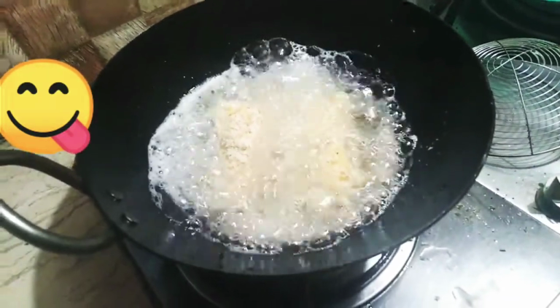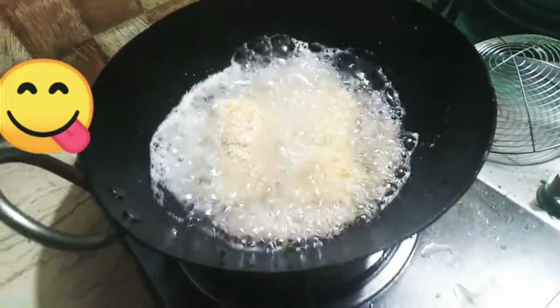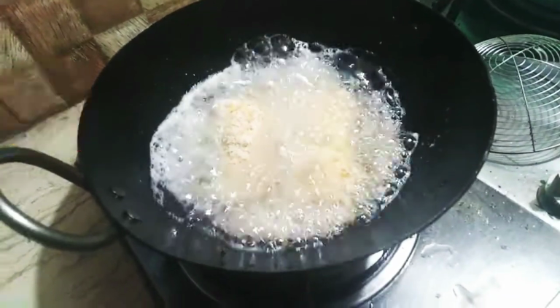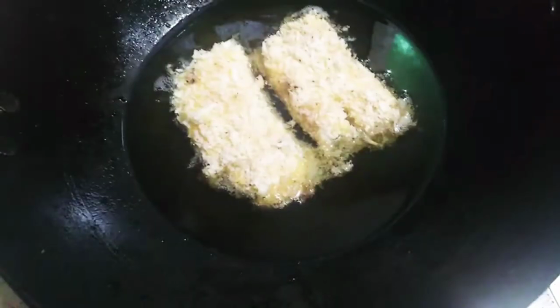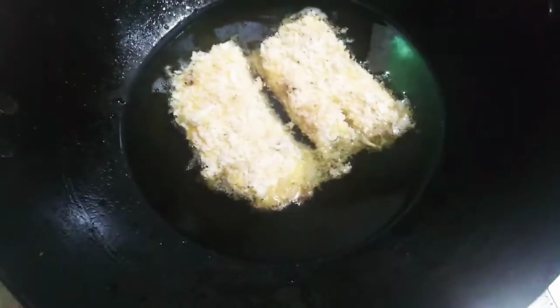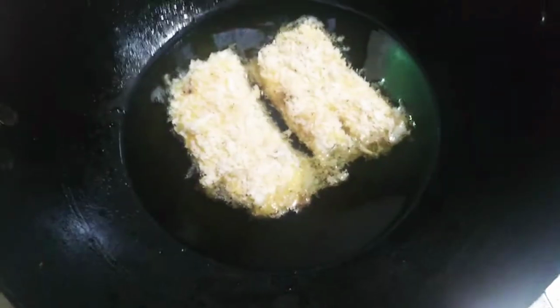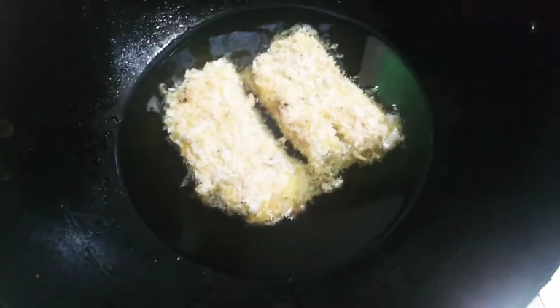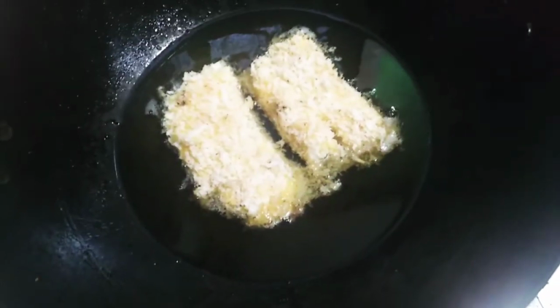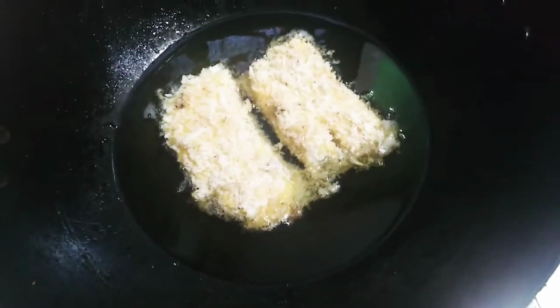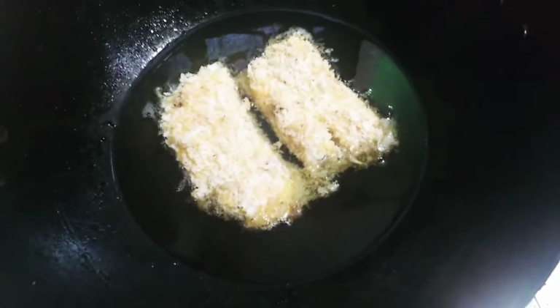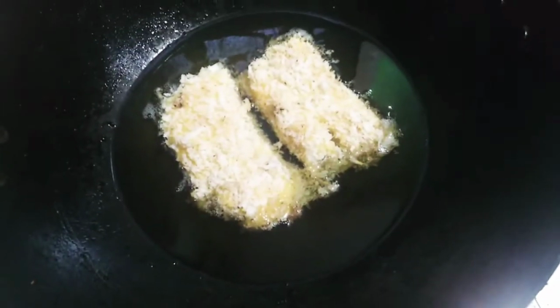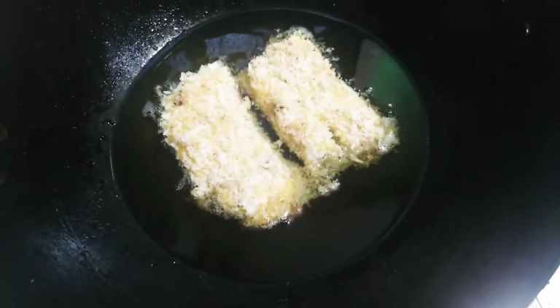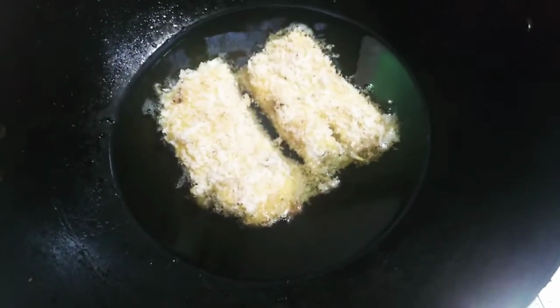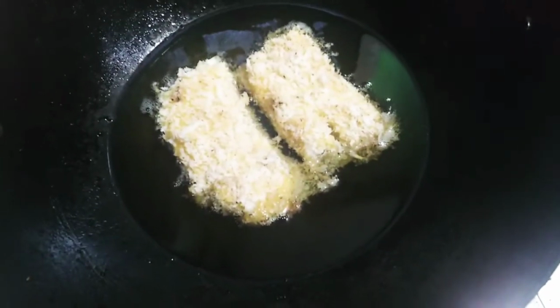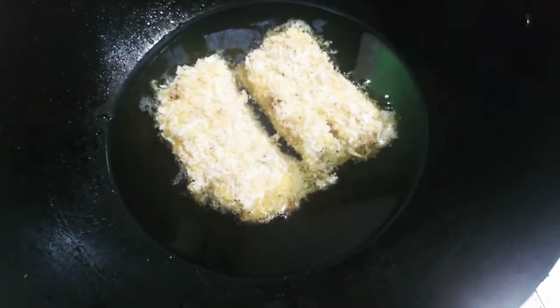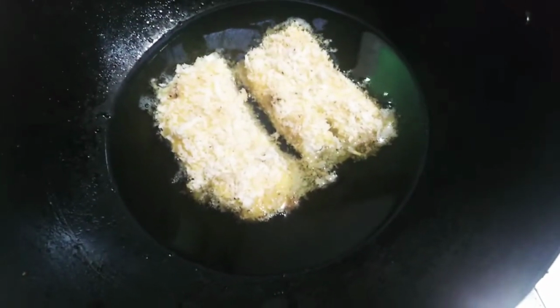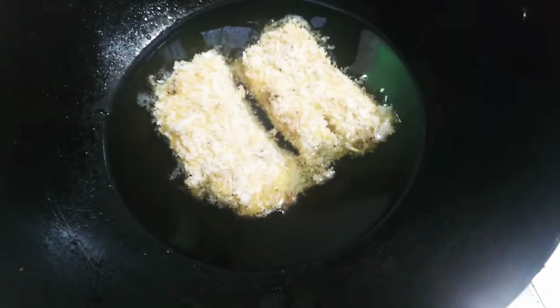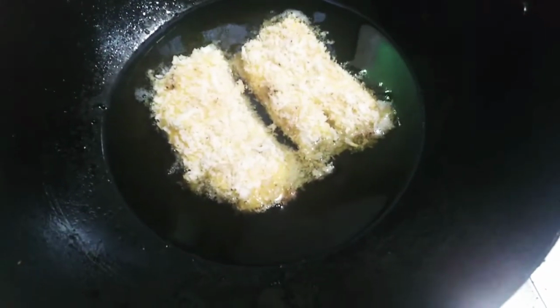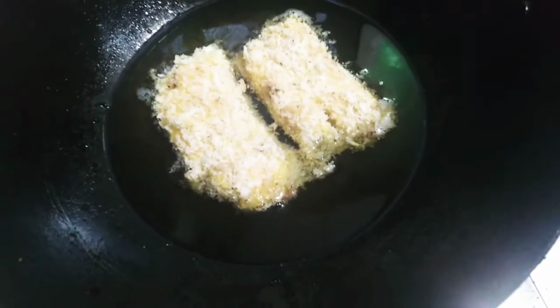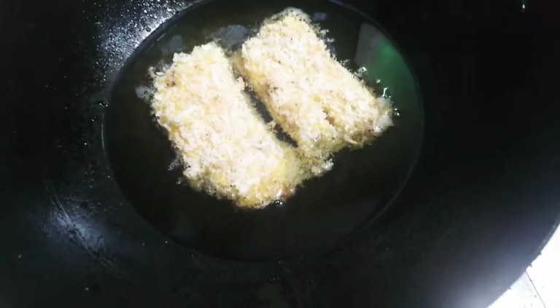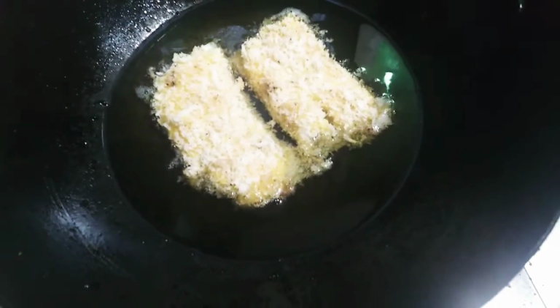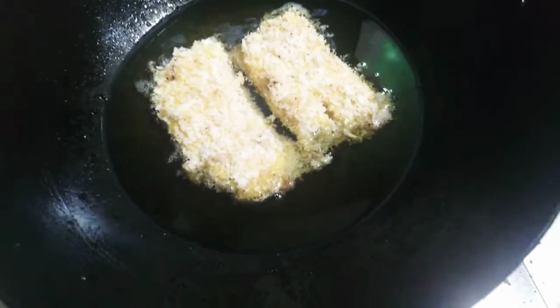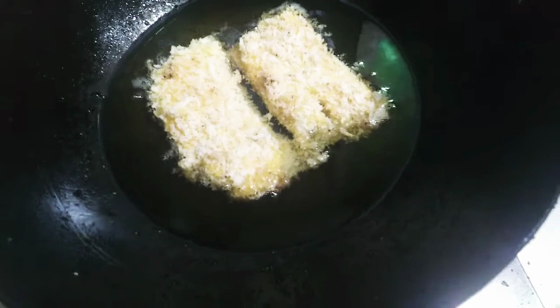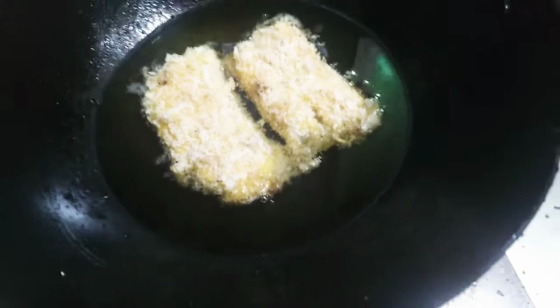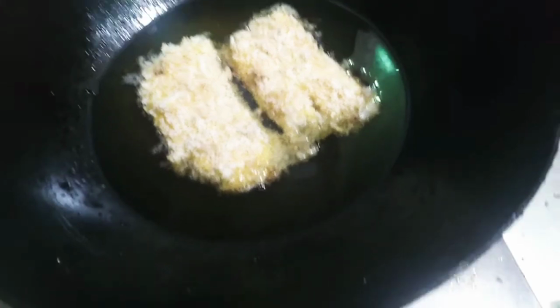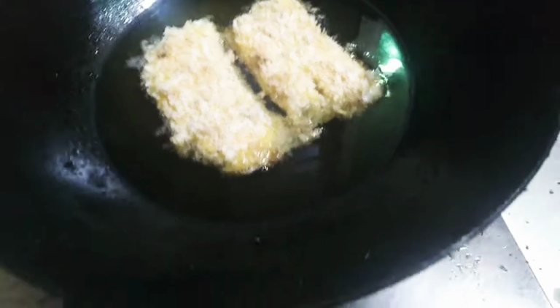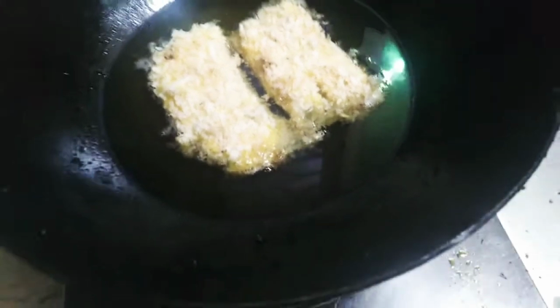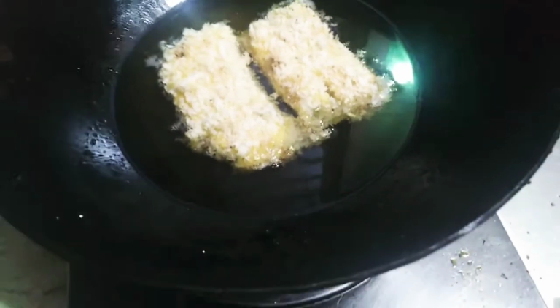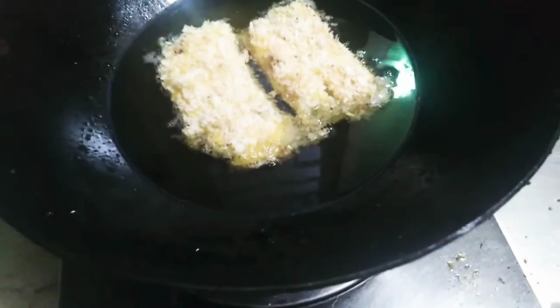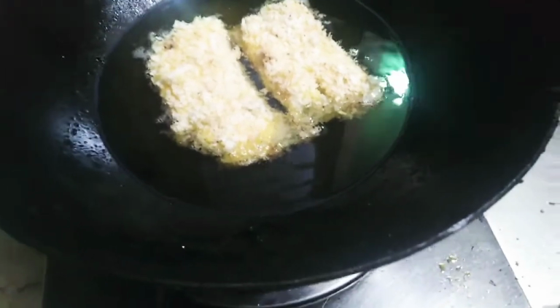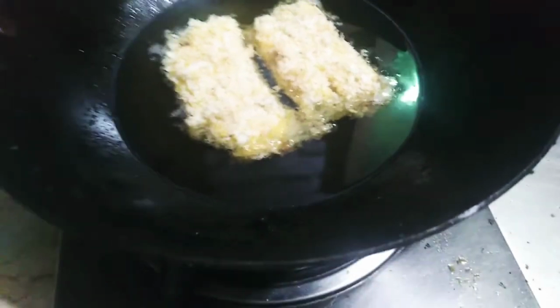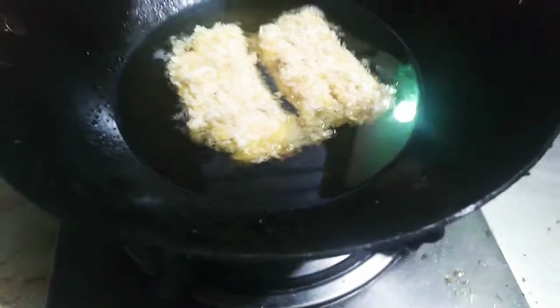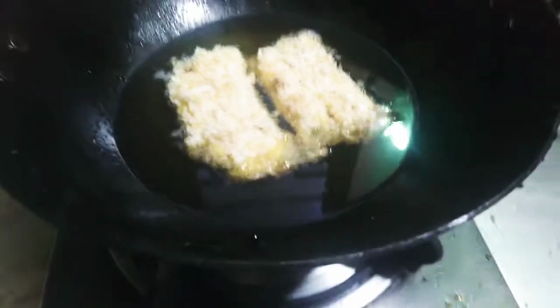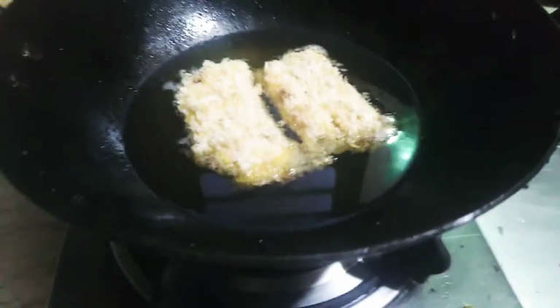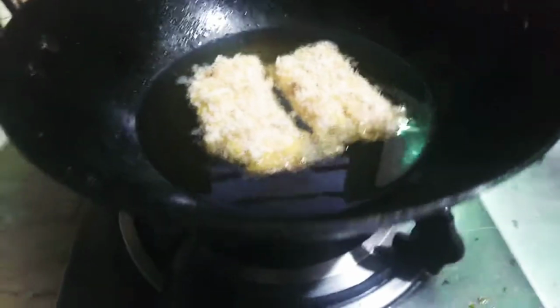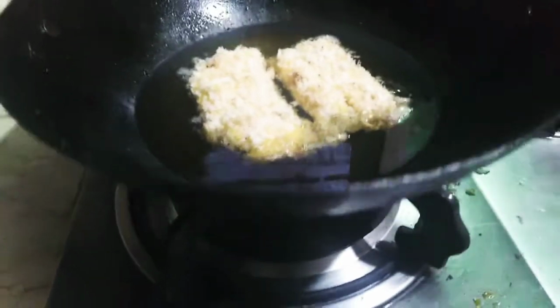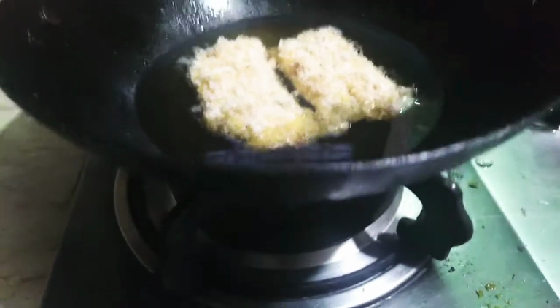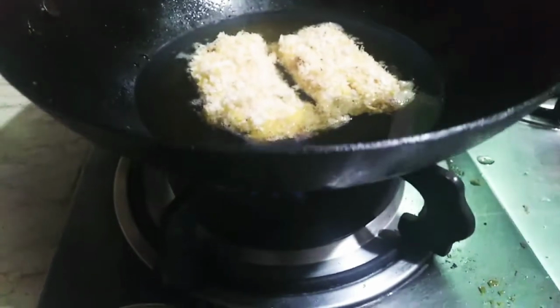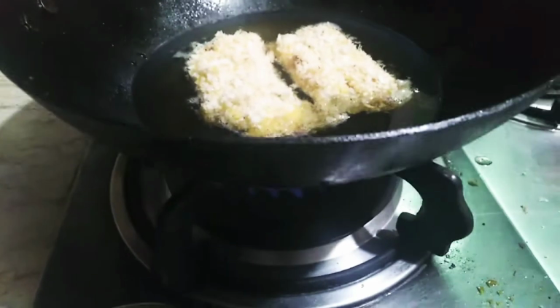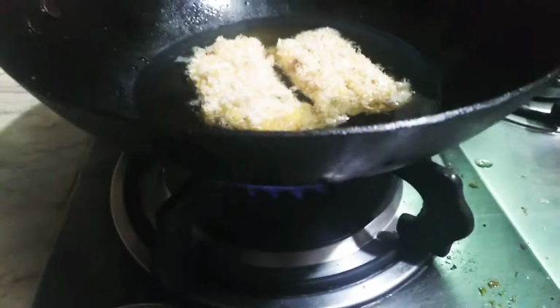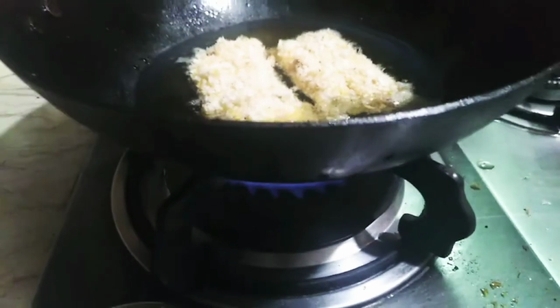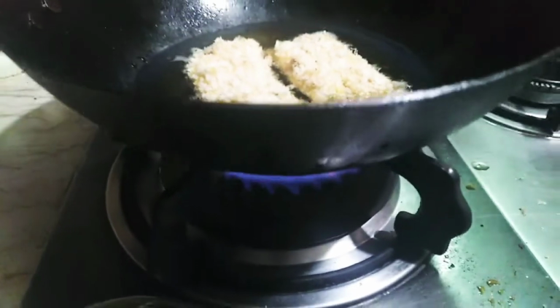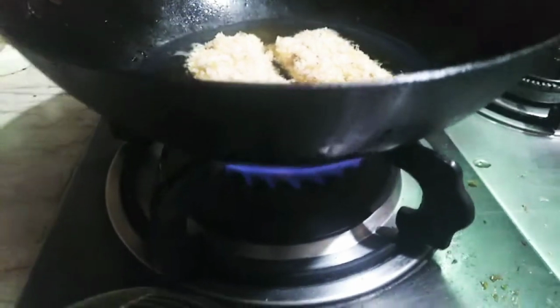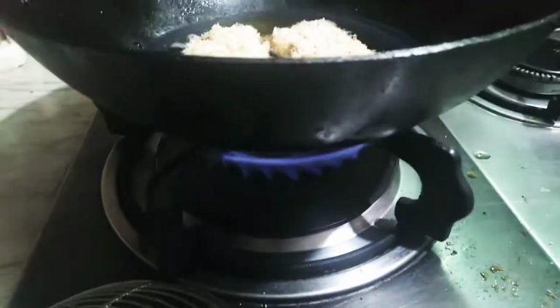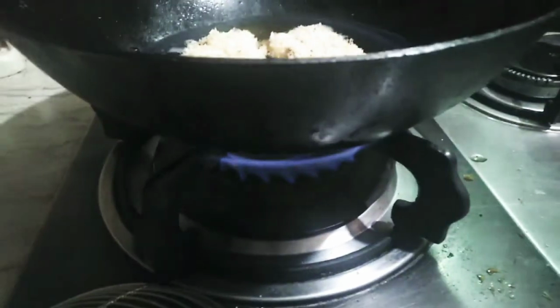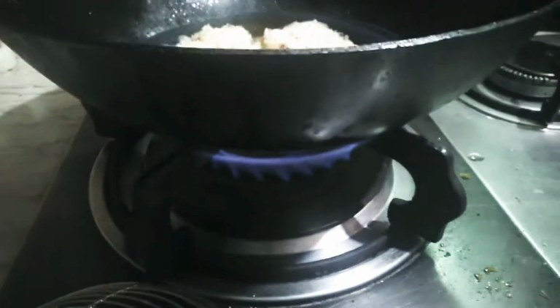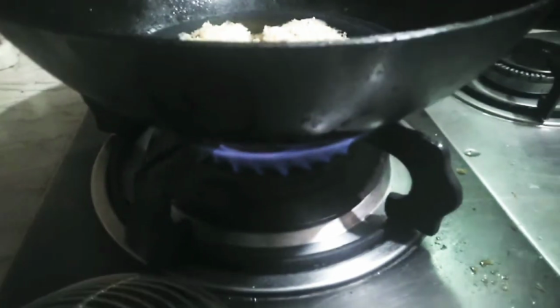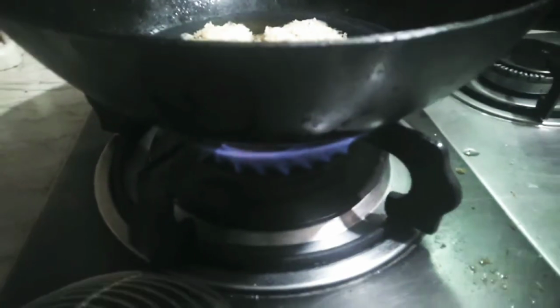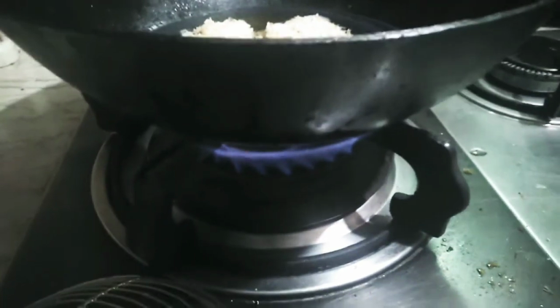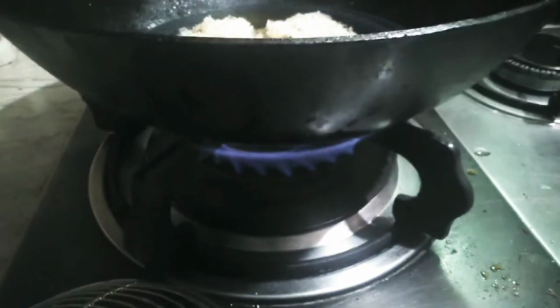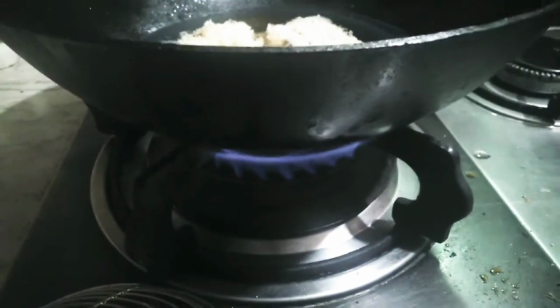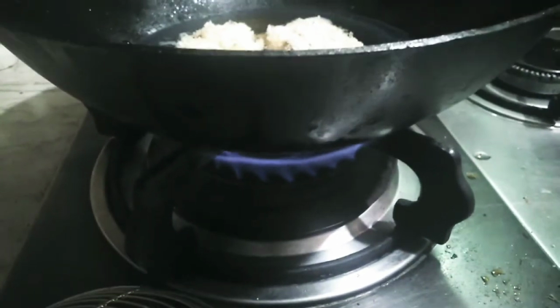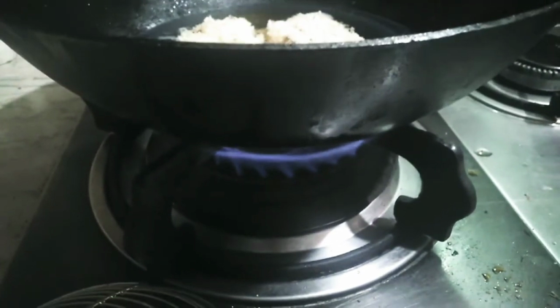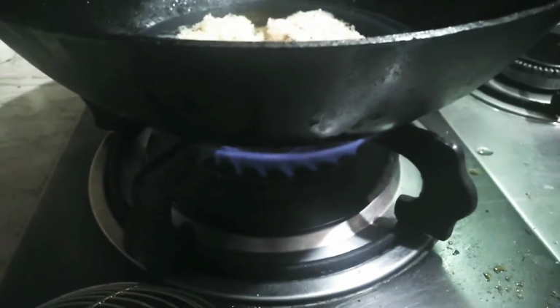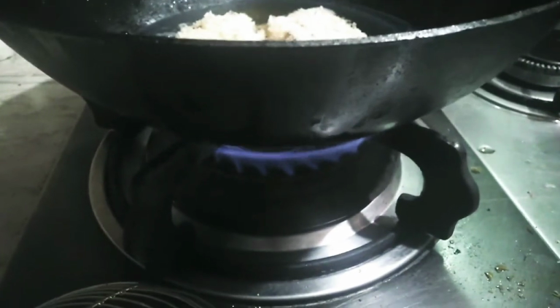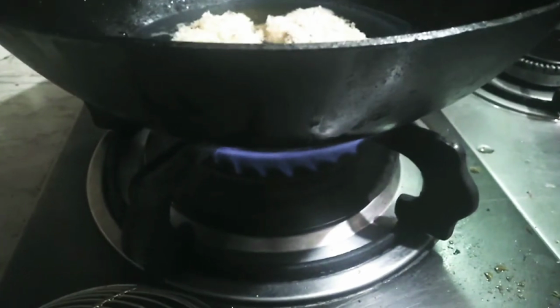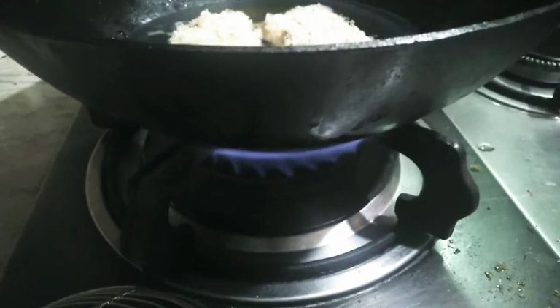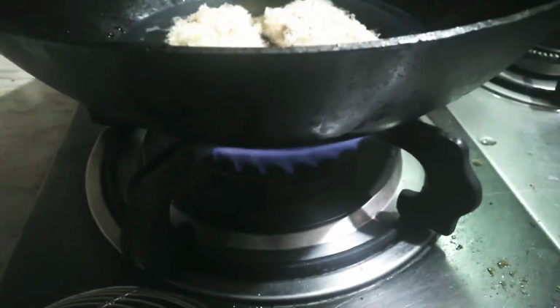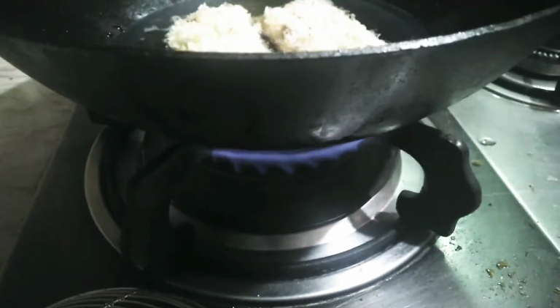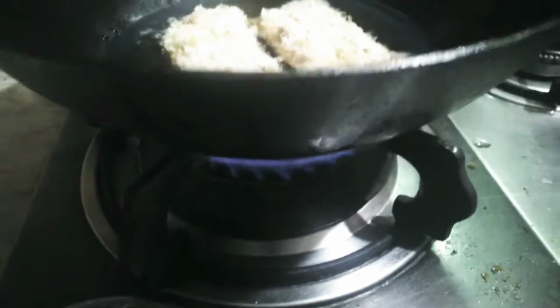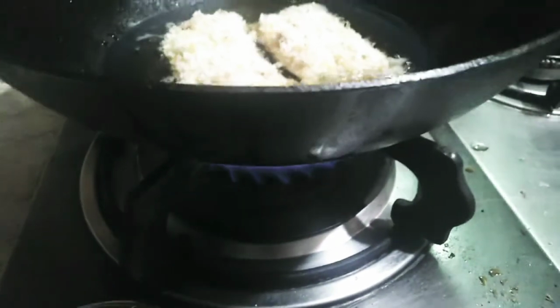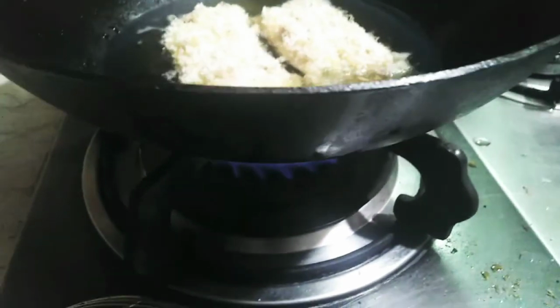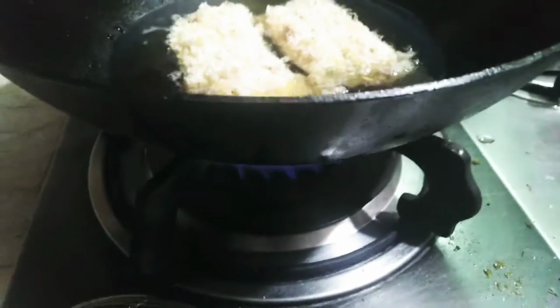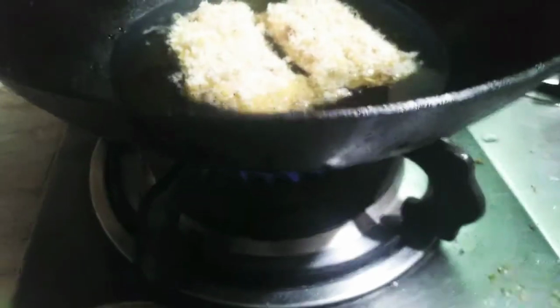When the bread is cooked, we can bake it in the oven at 180 degrees for 10-12 minutes.